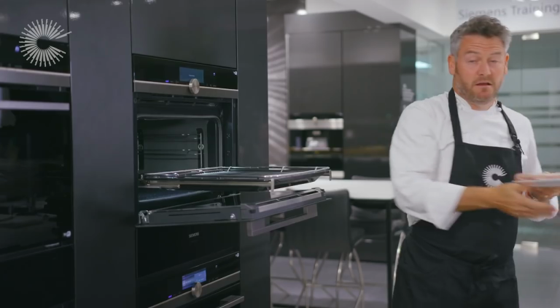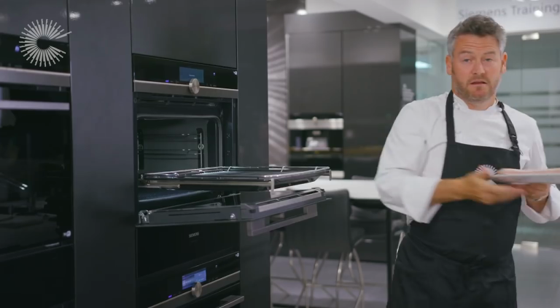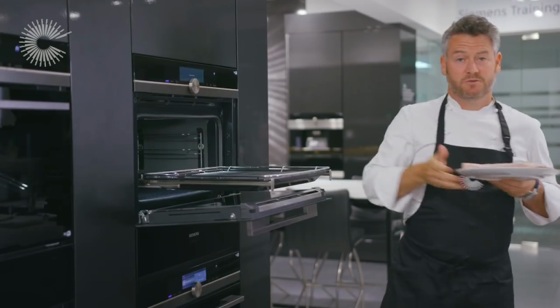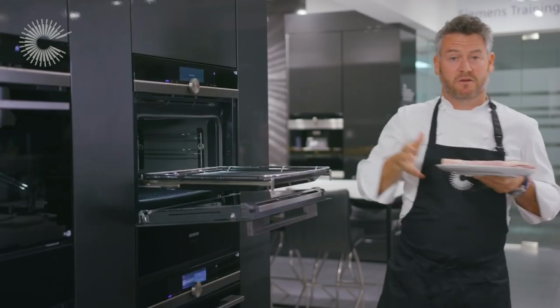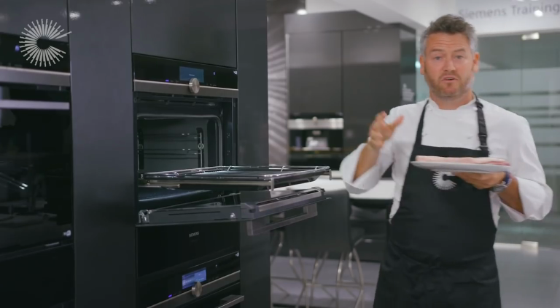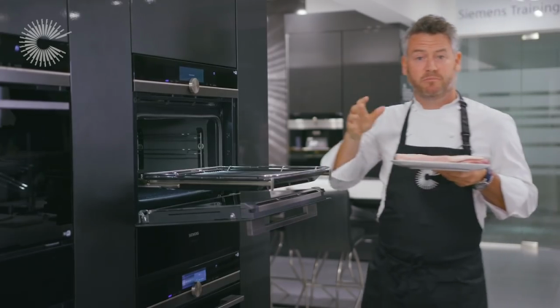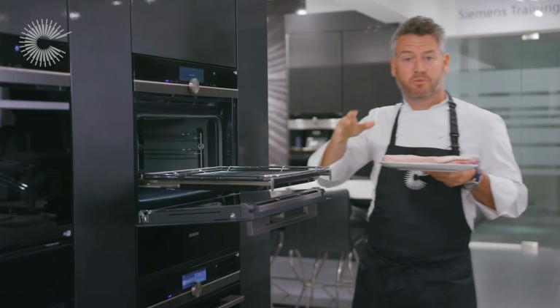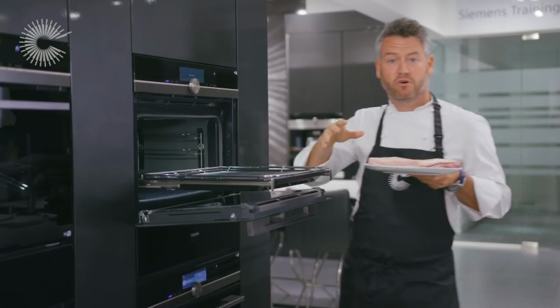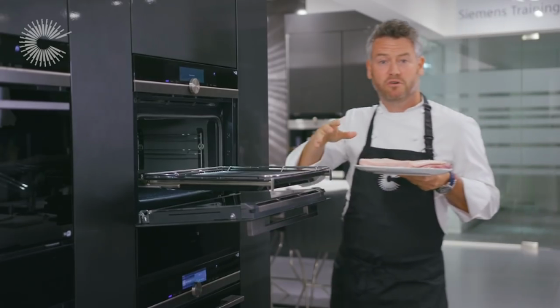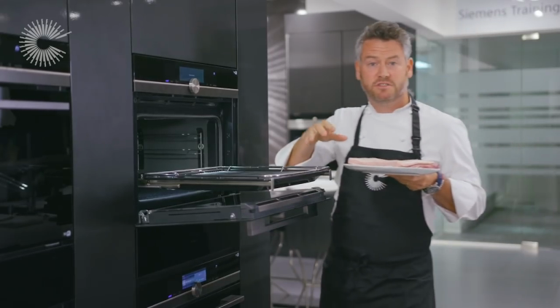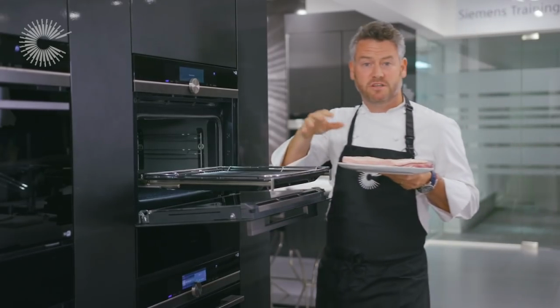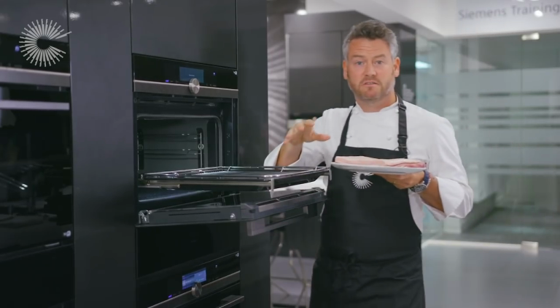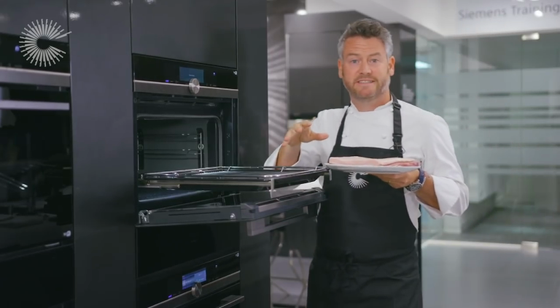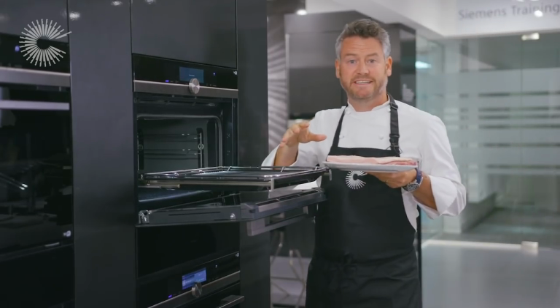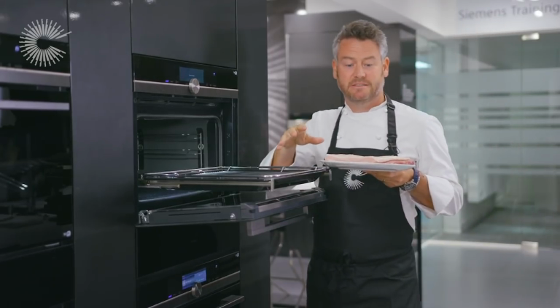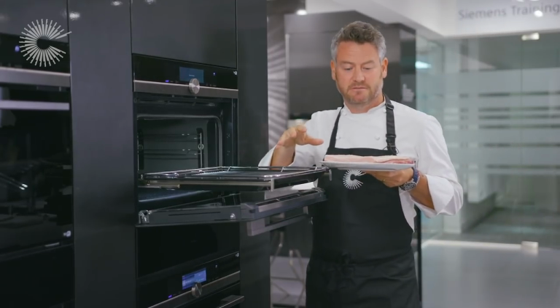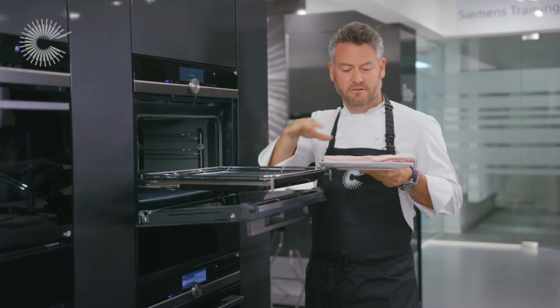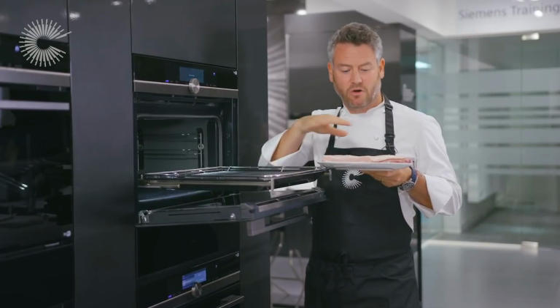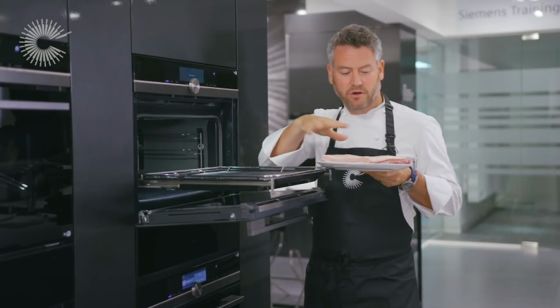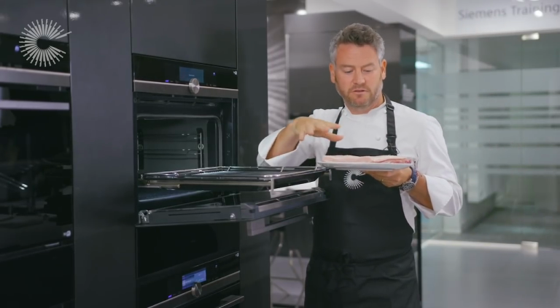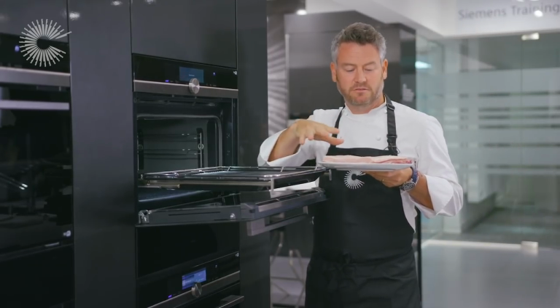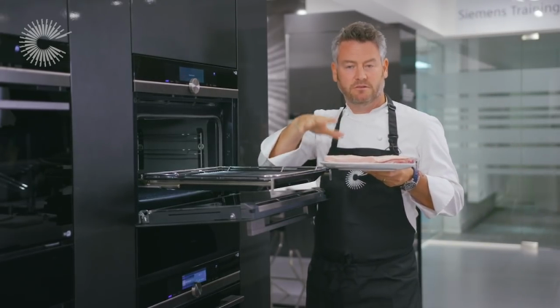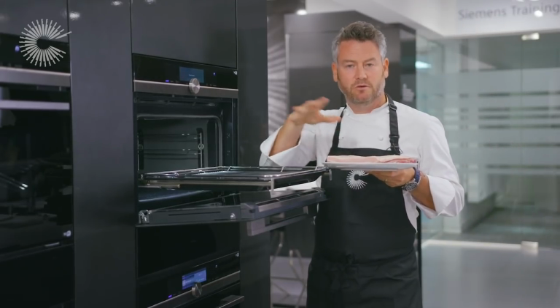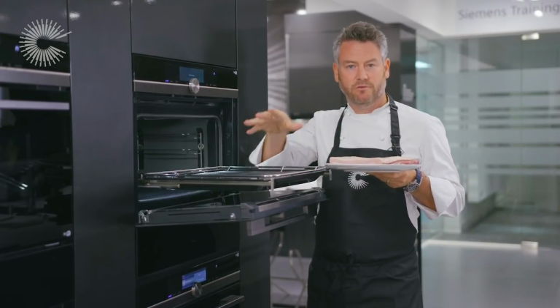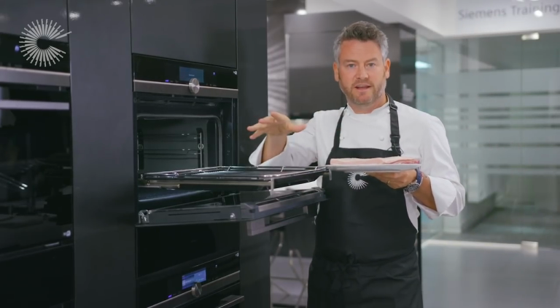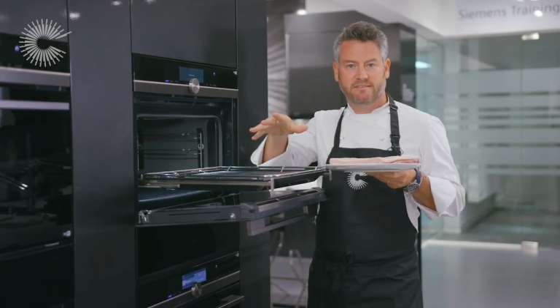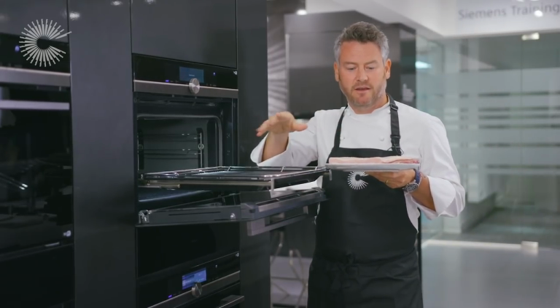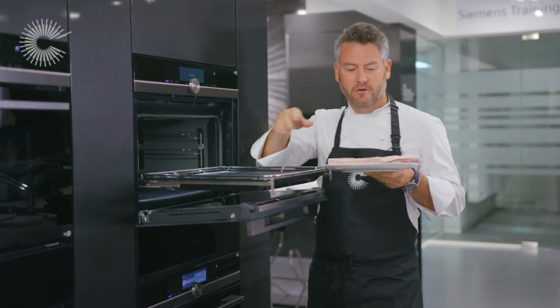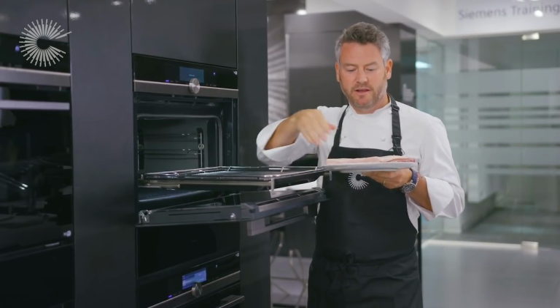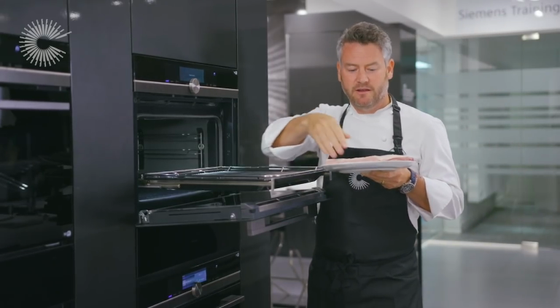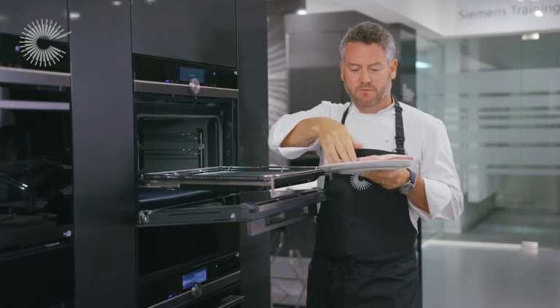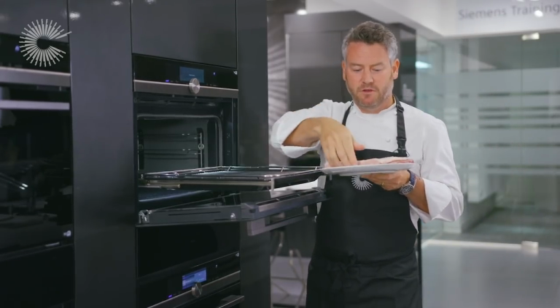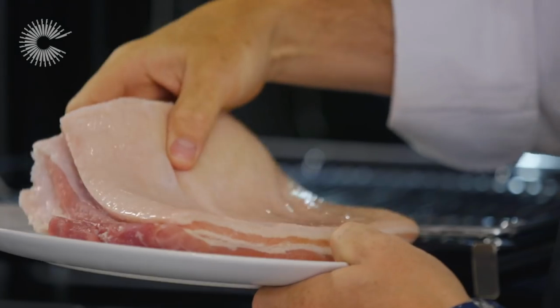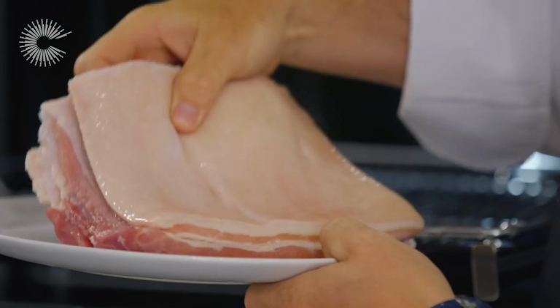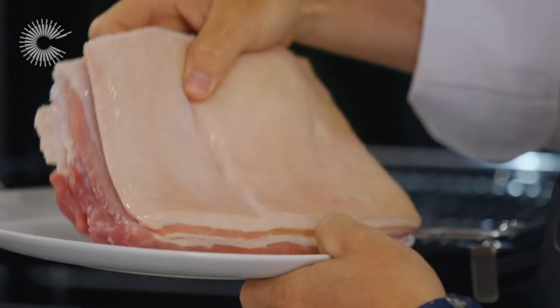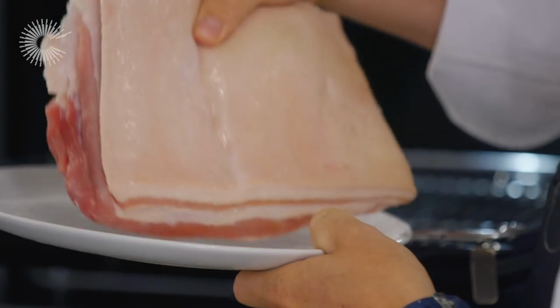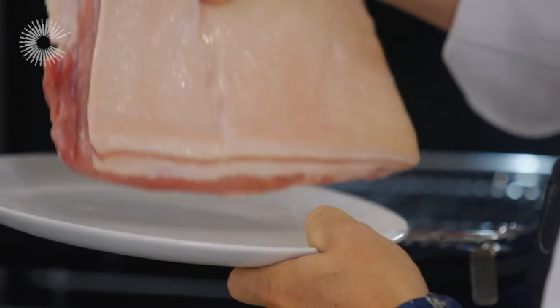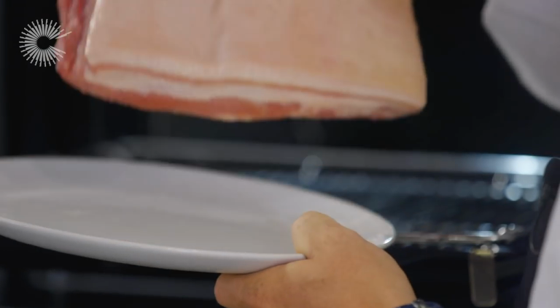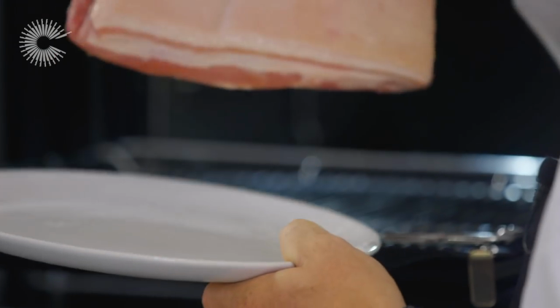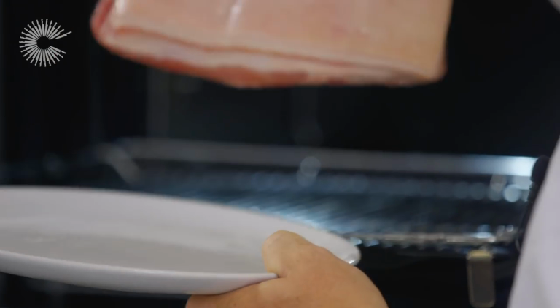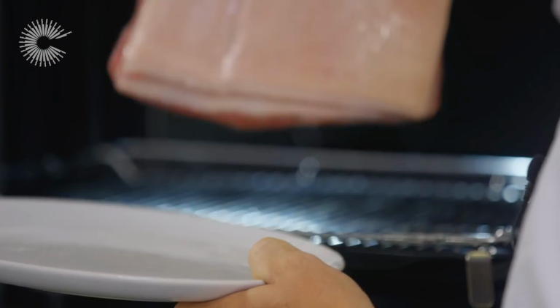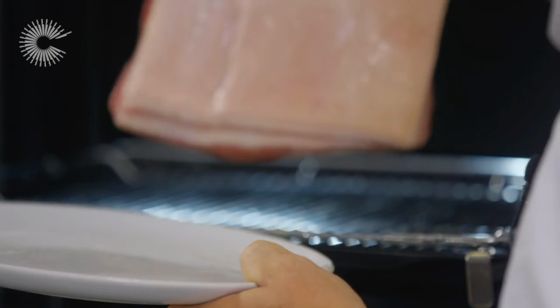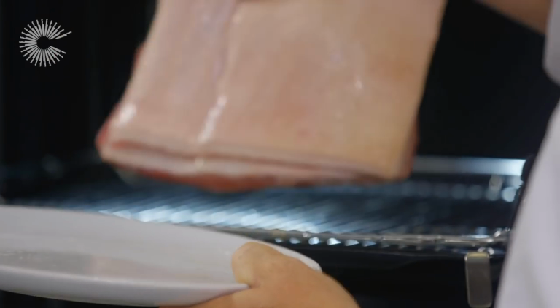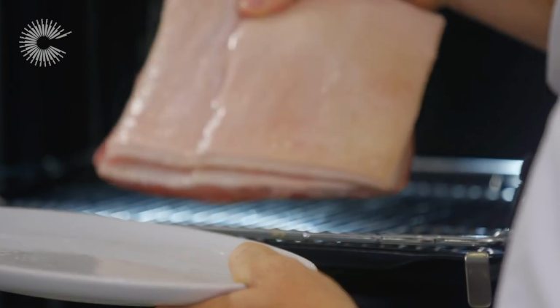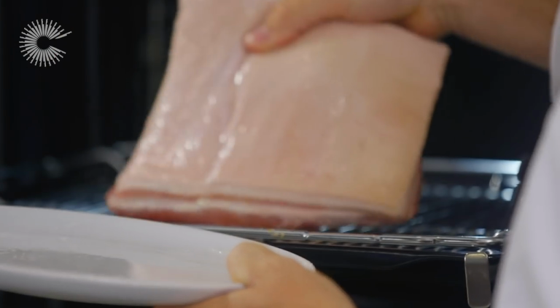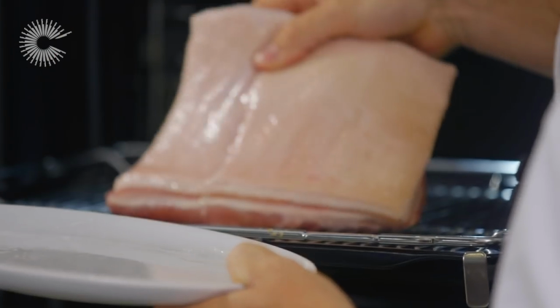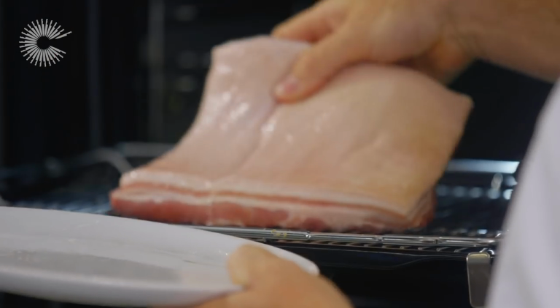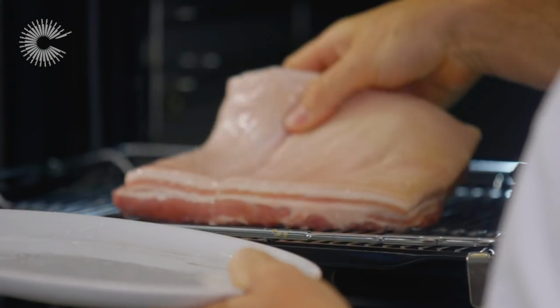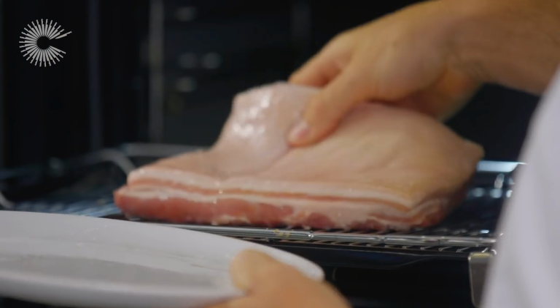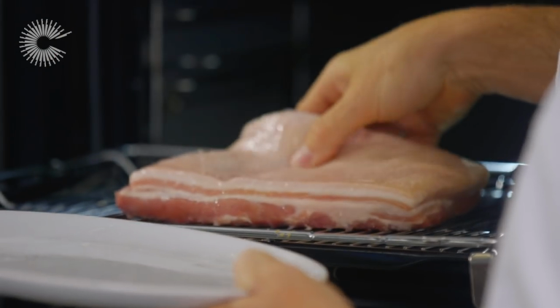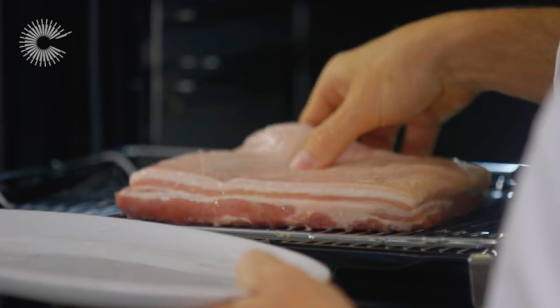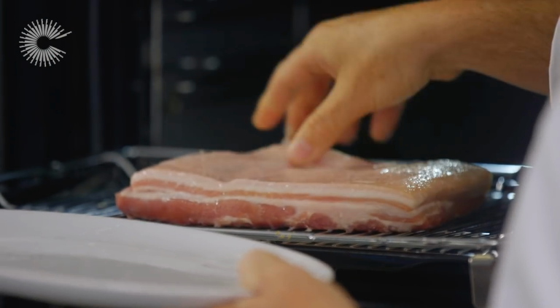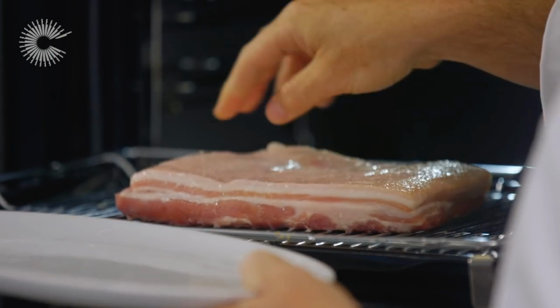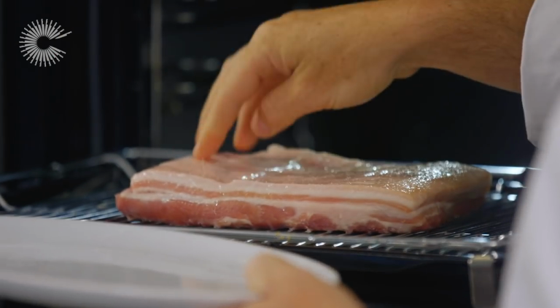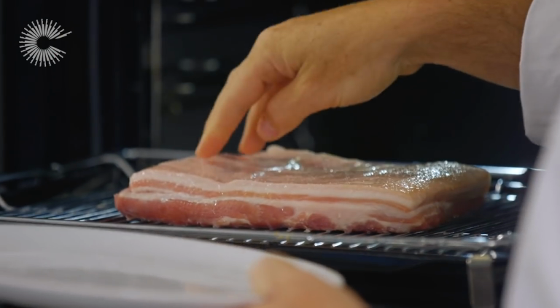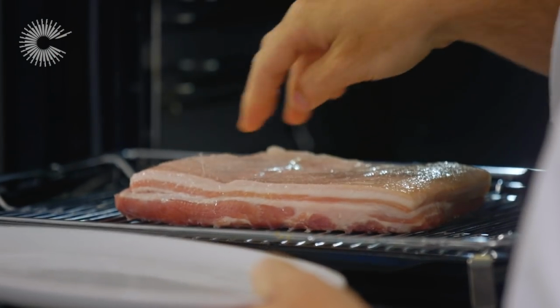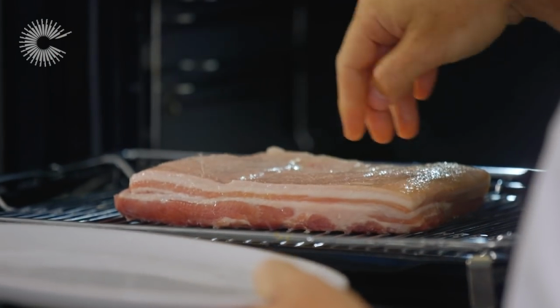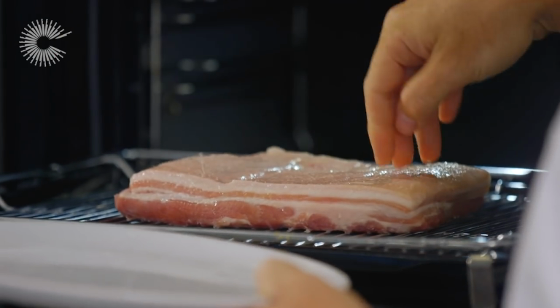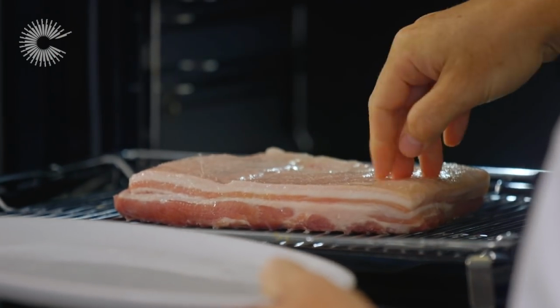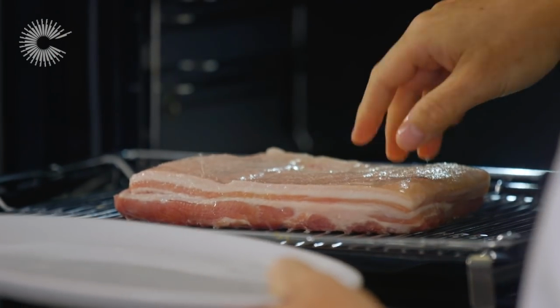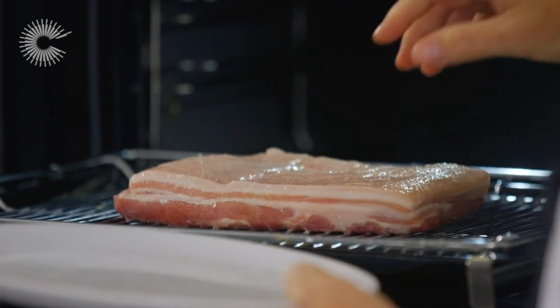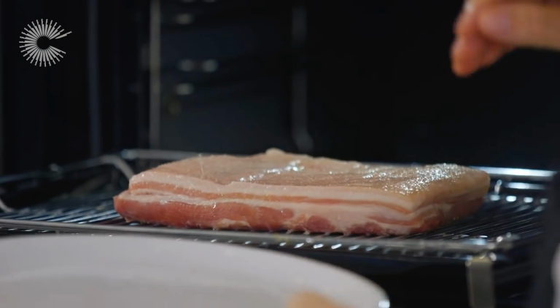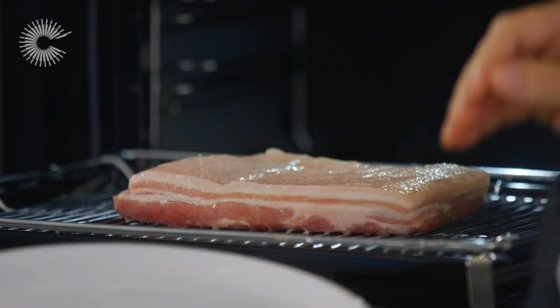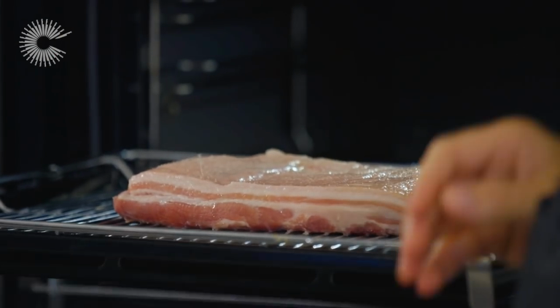So I've got the pork salted, oiled, and all ready to go in. I'm going to place this at 200 degrees for an hour and a half.